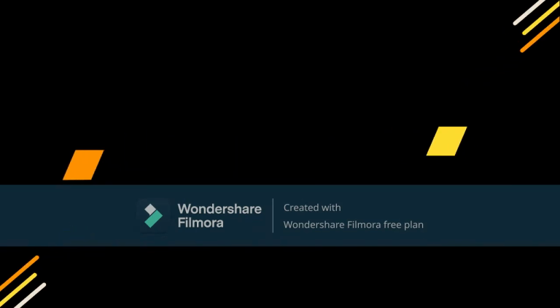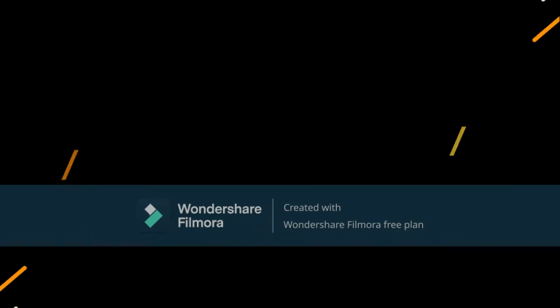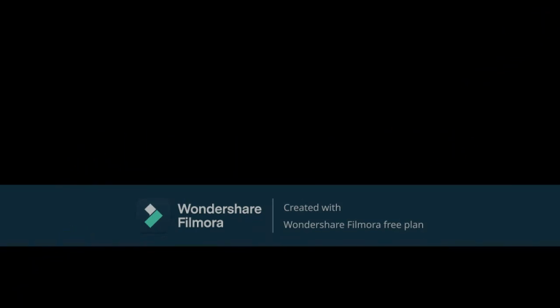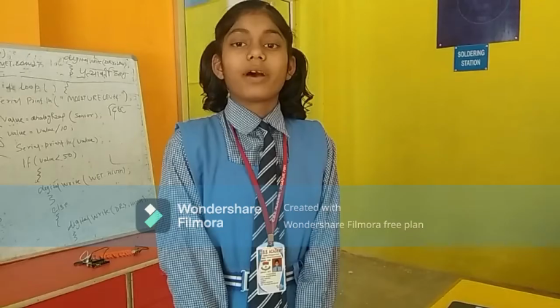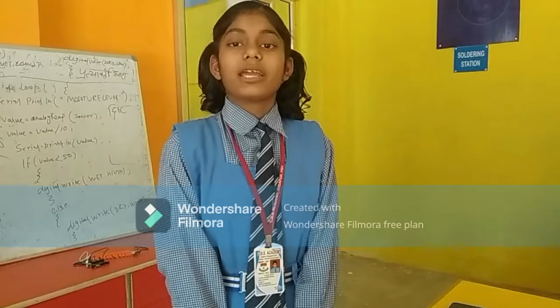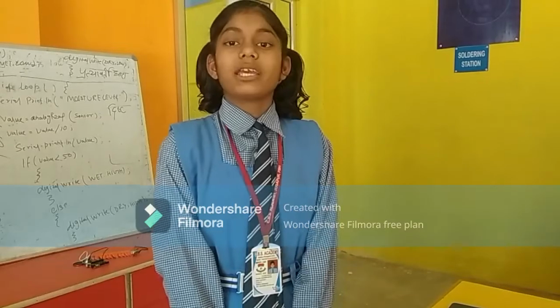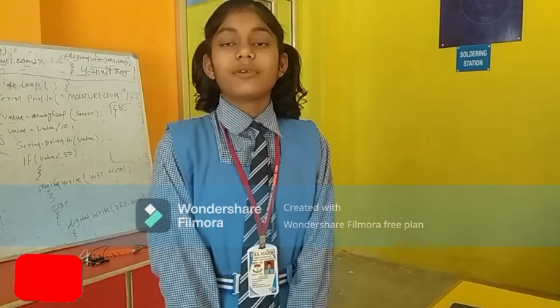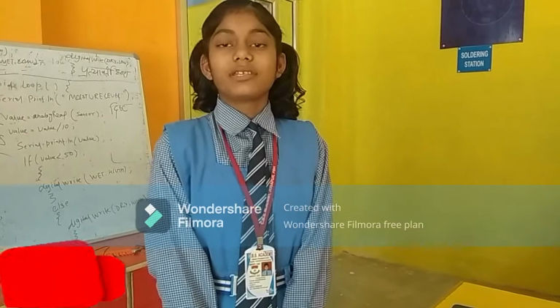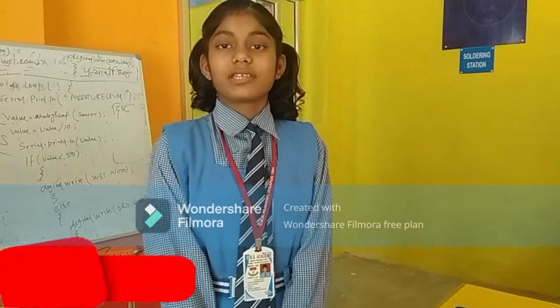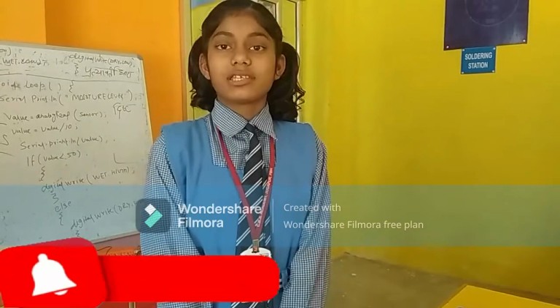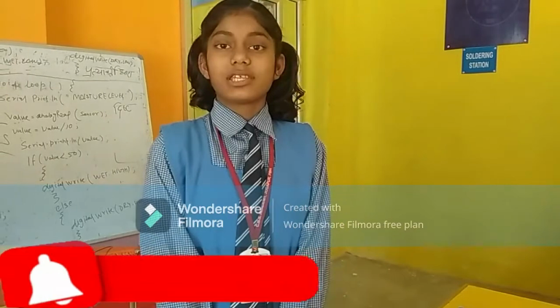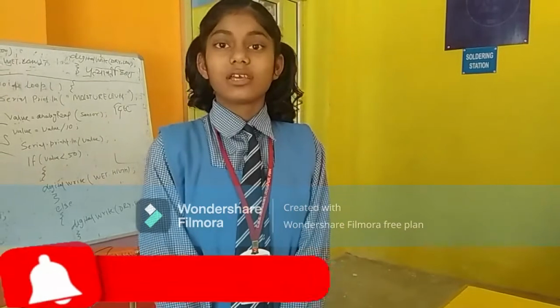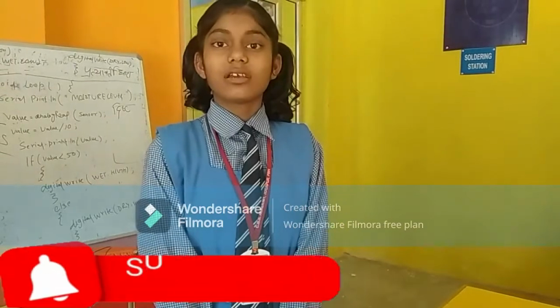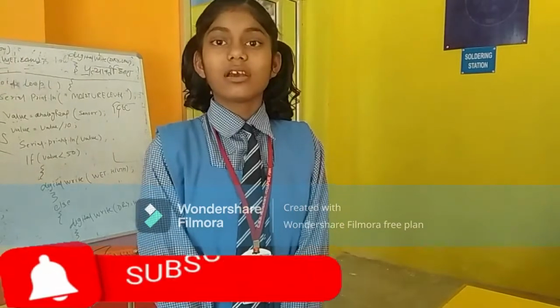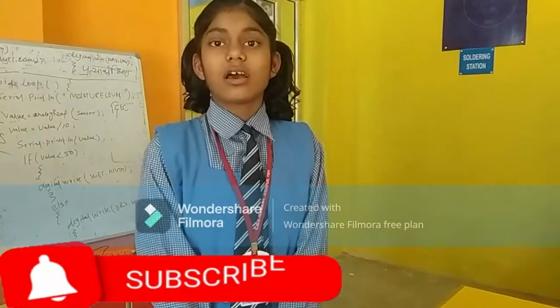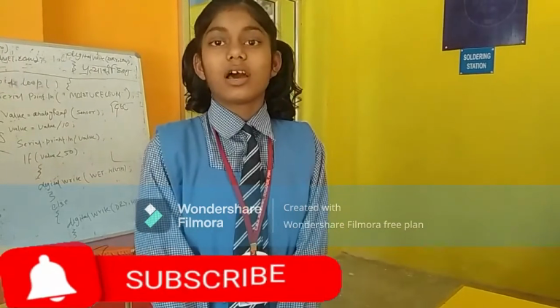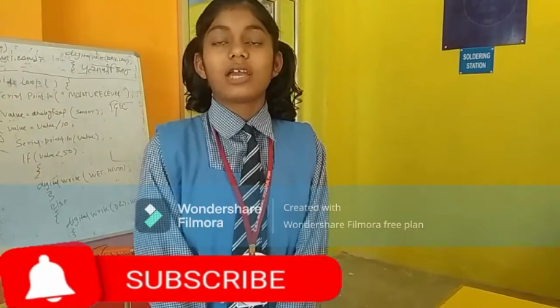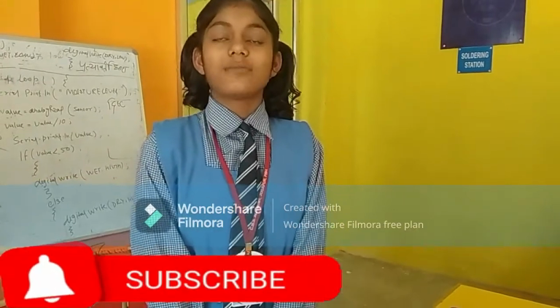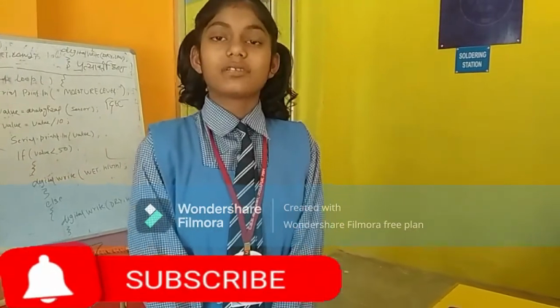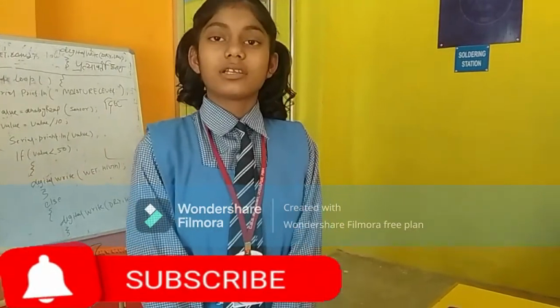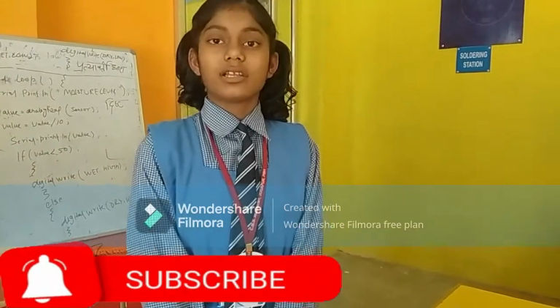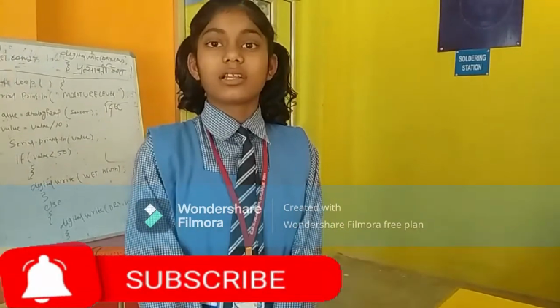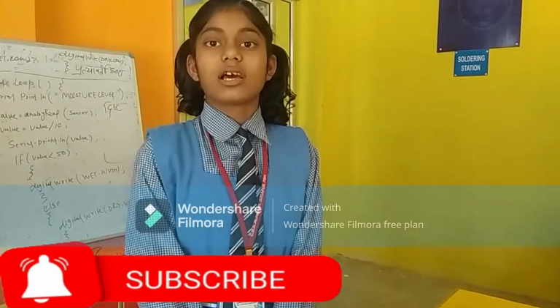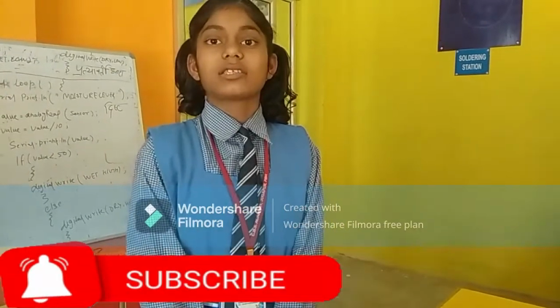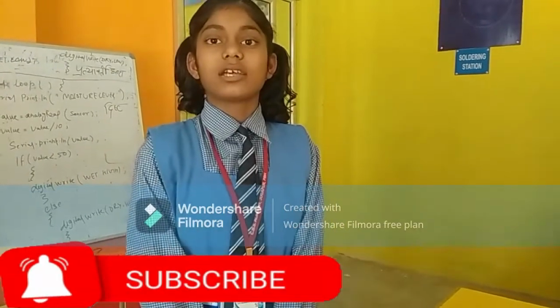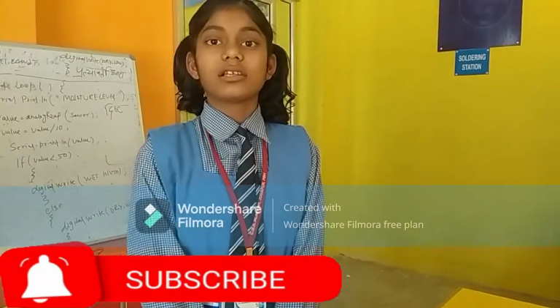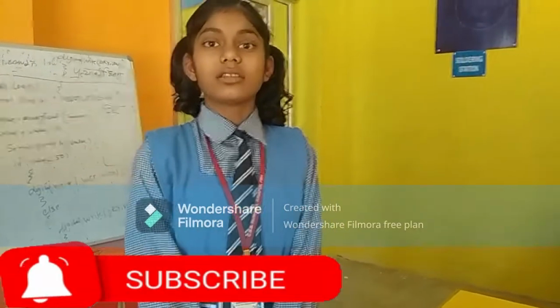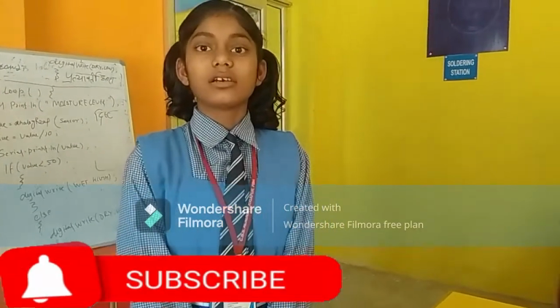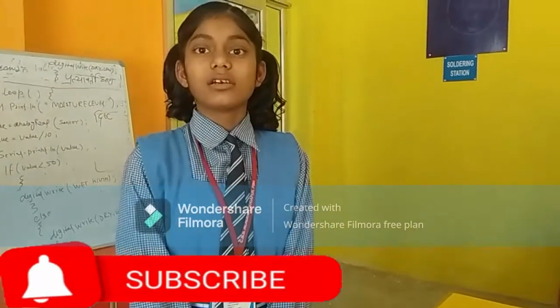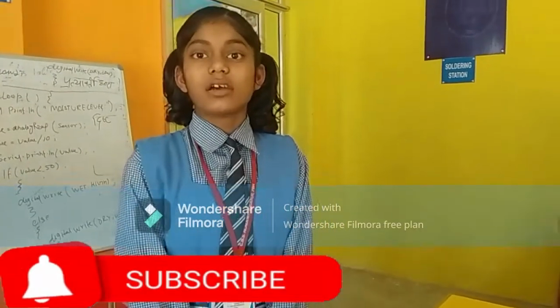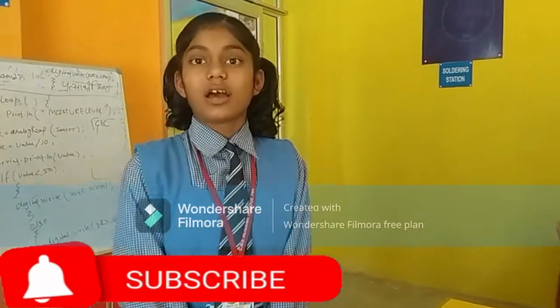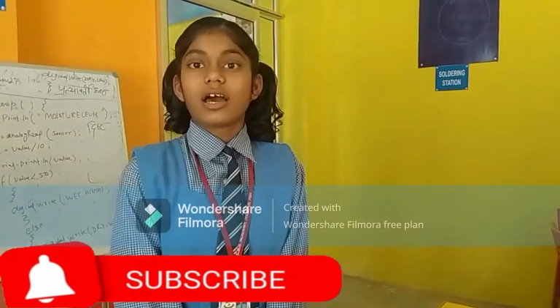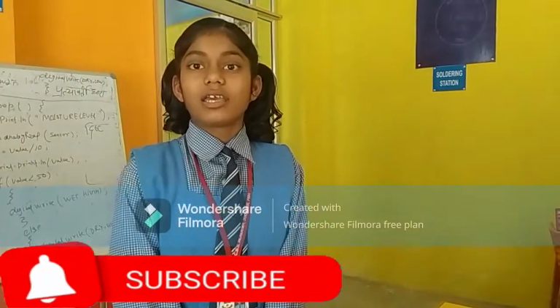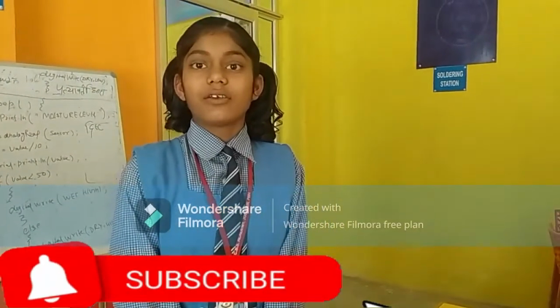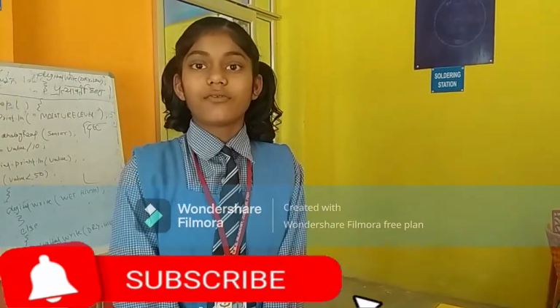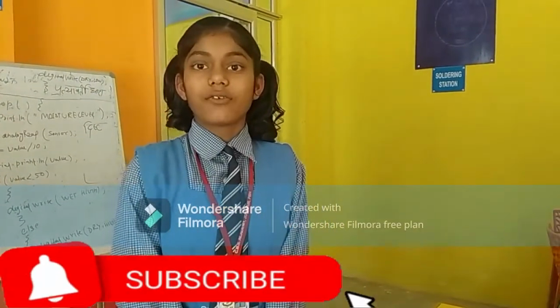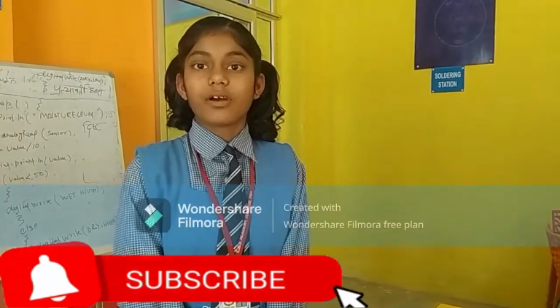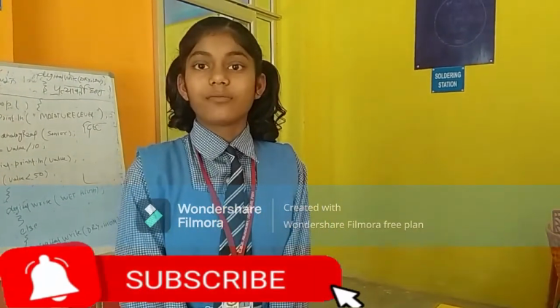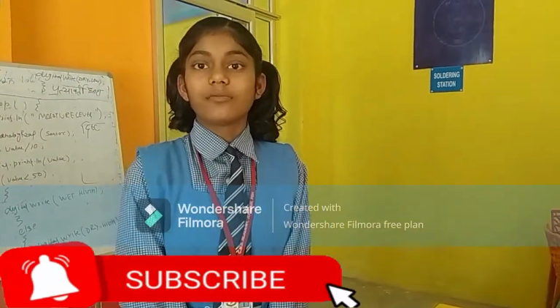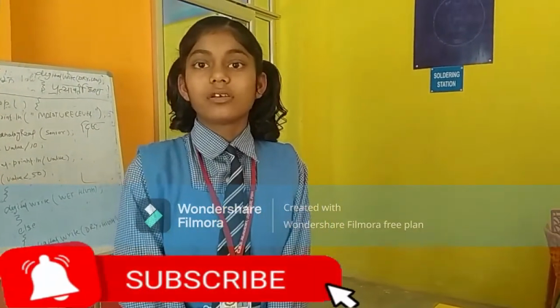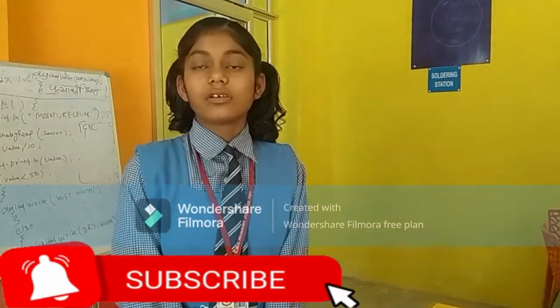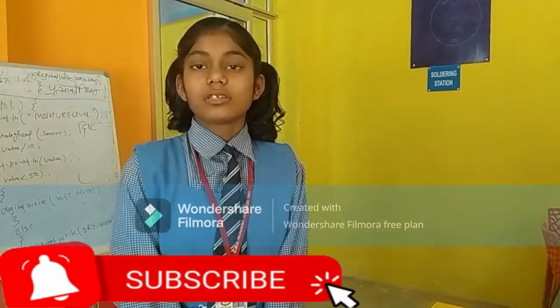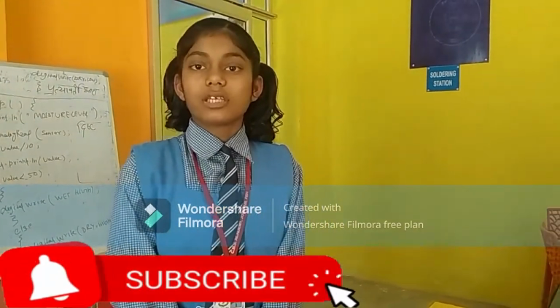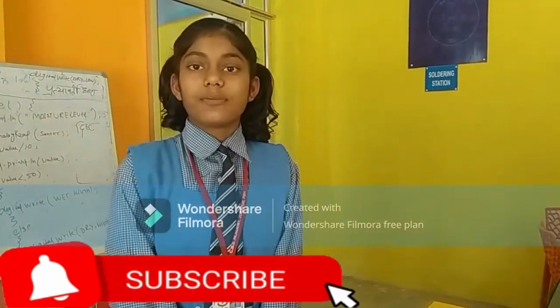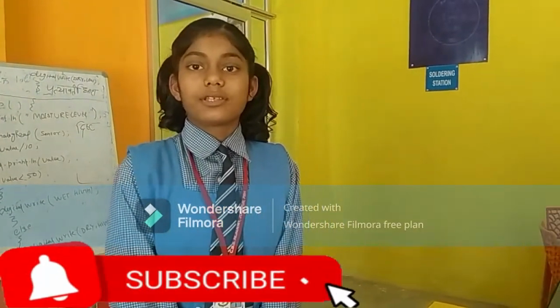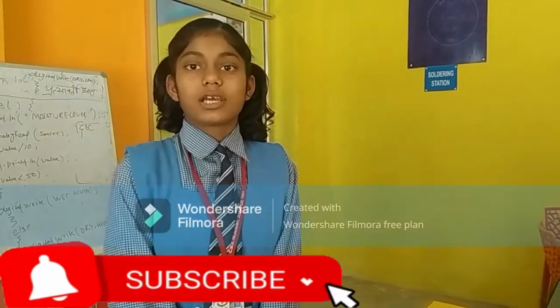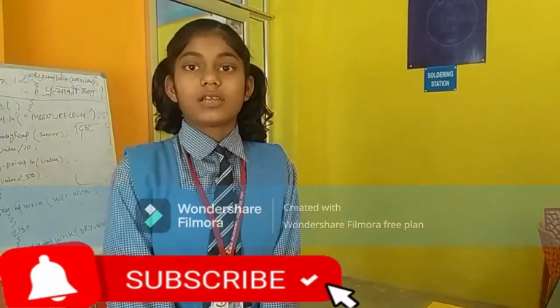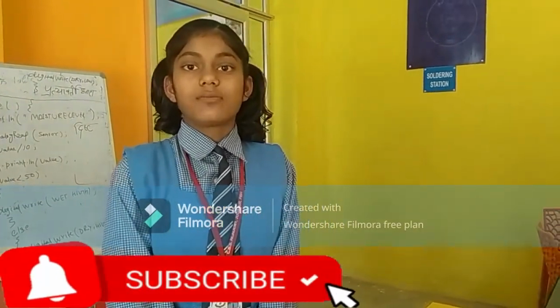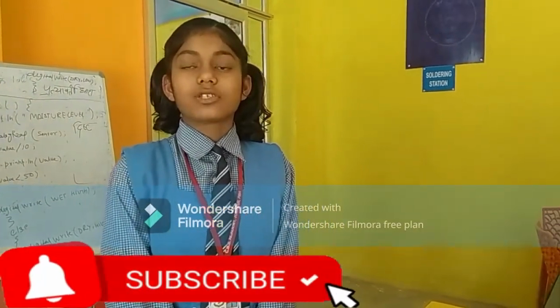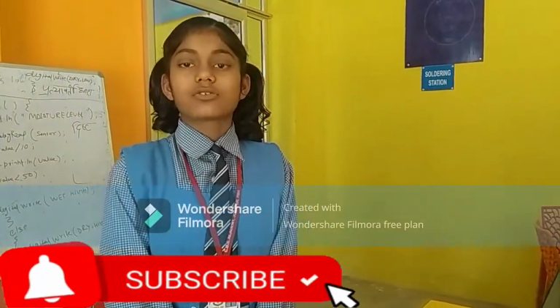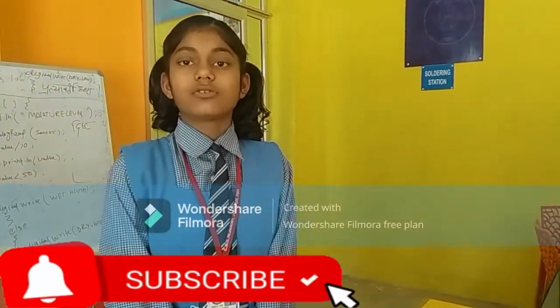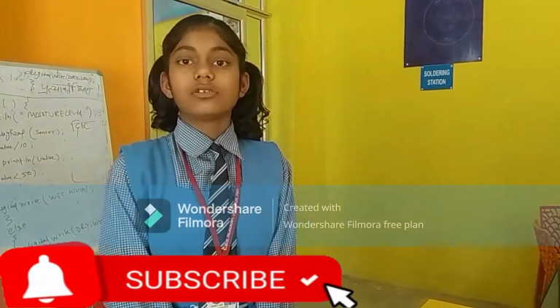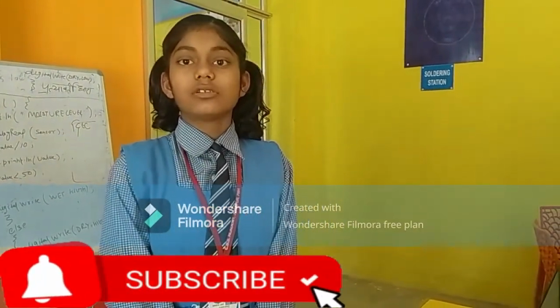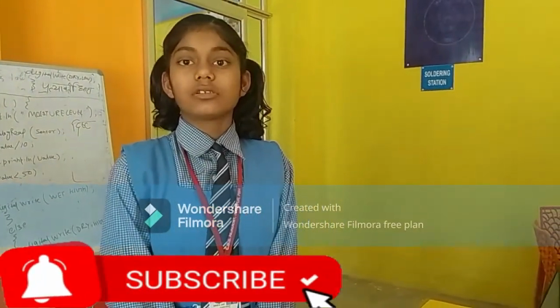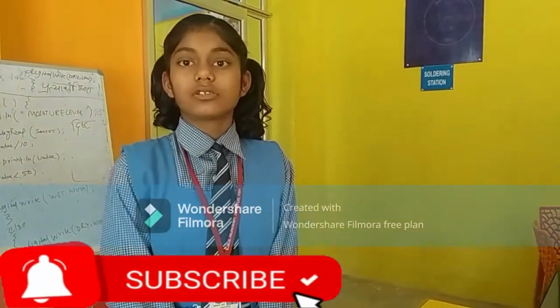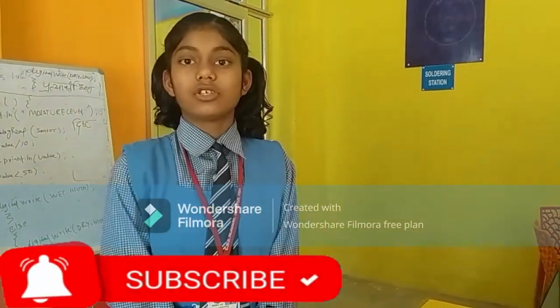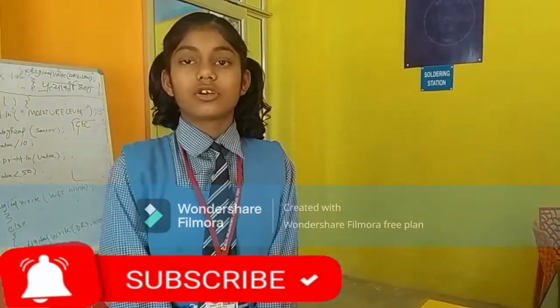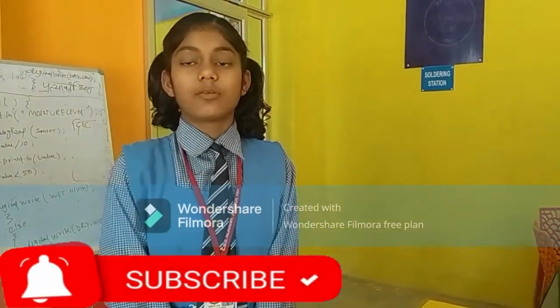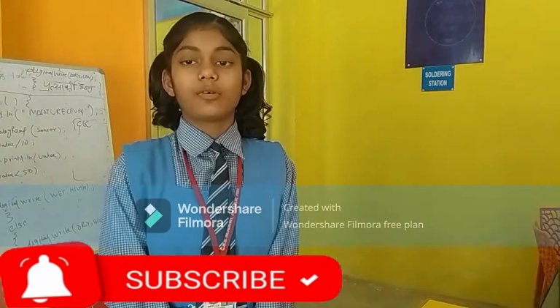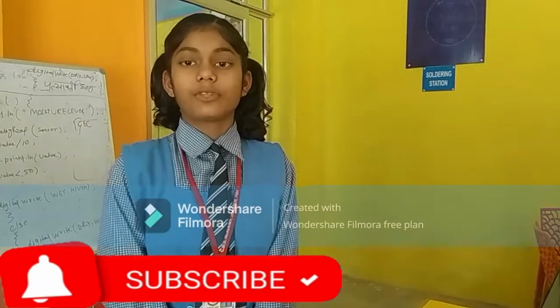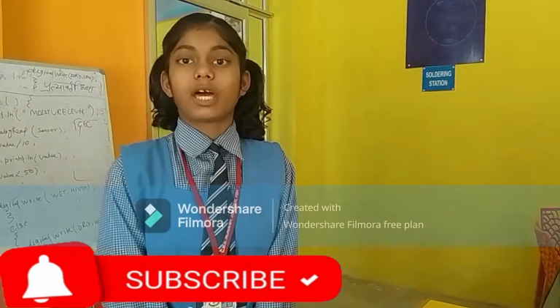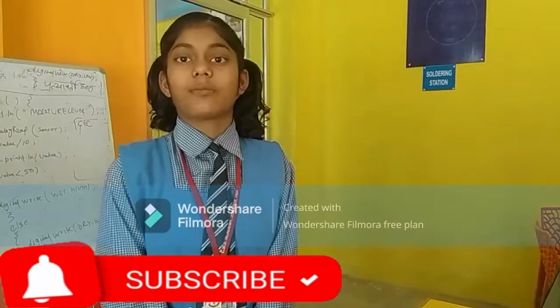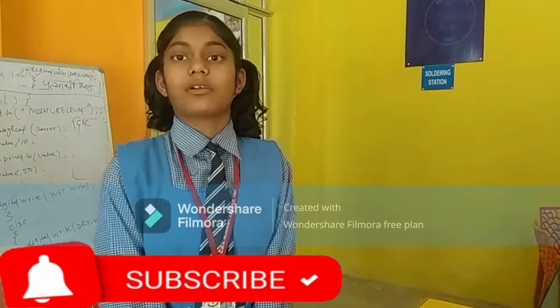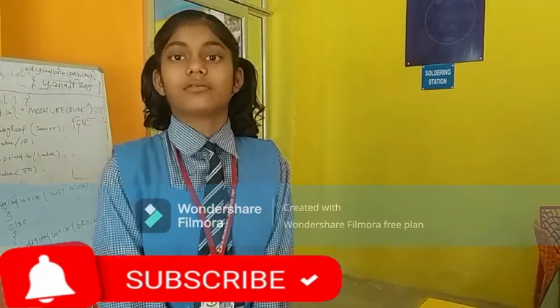My name is Assis Singh. I am a student in Class 8. I am from Sribes Academy School, Jogobo, Pratagam.